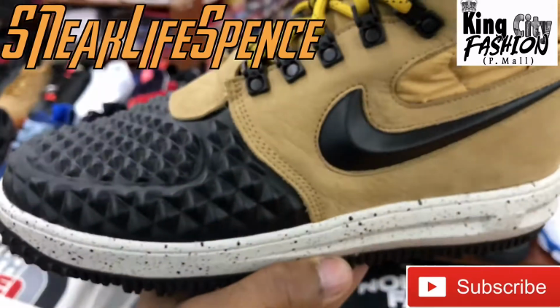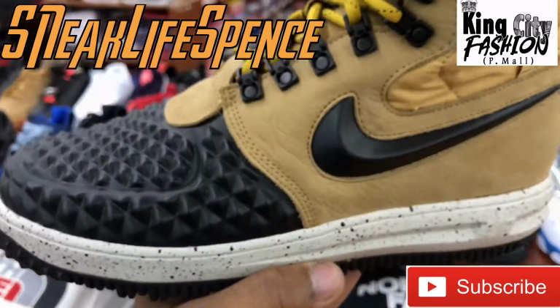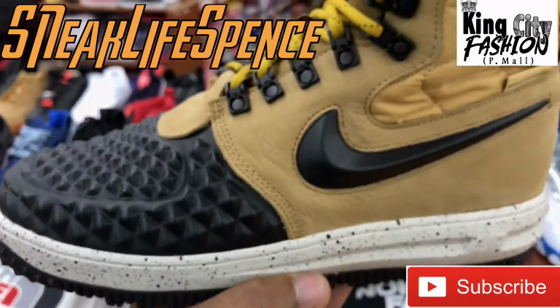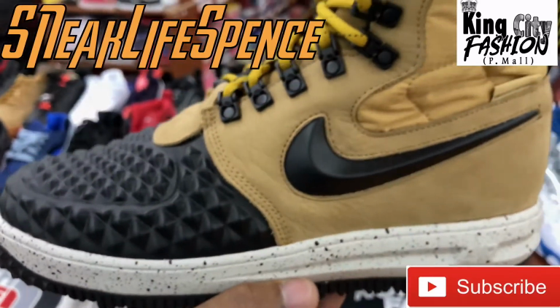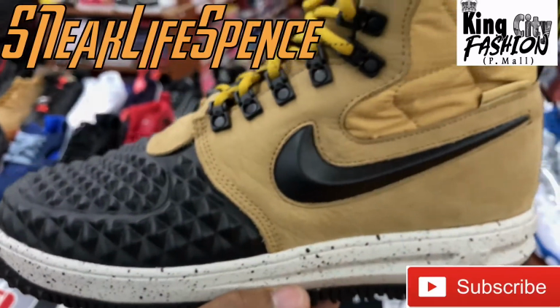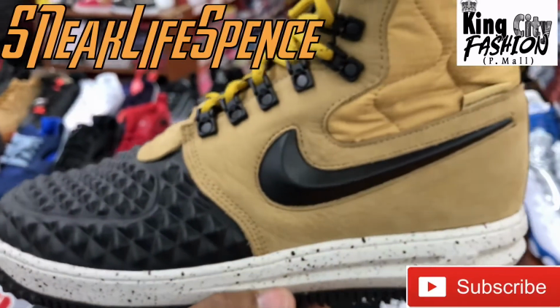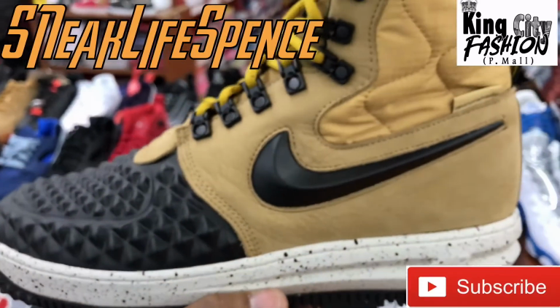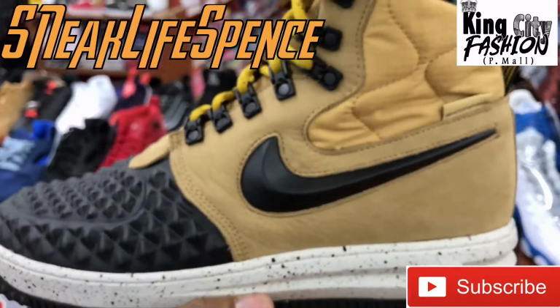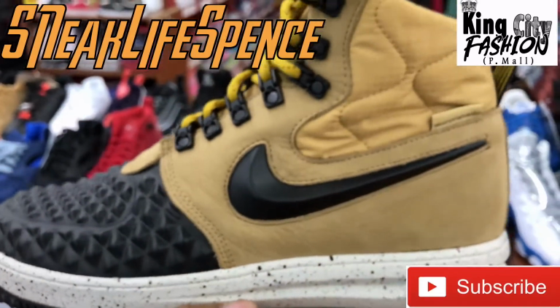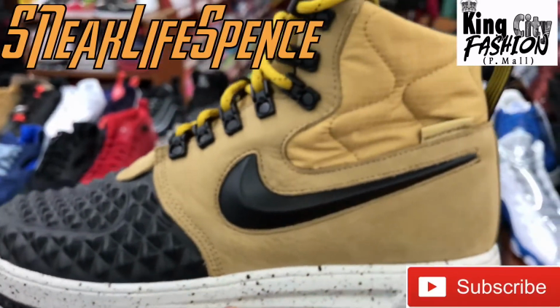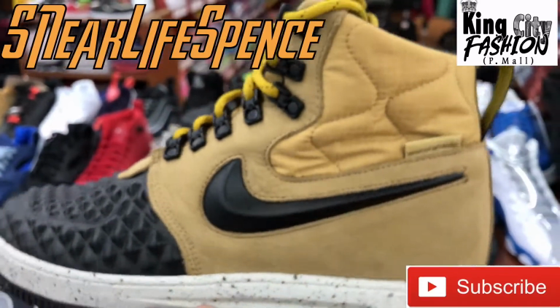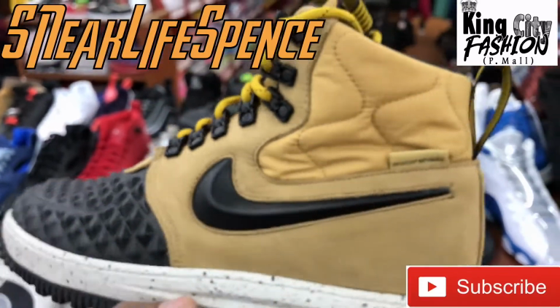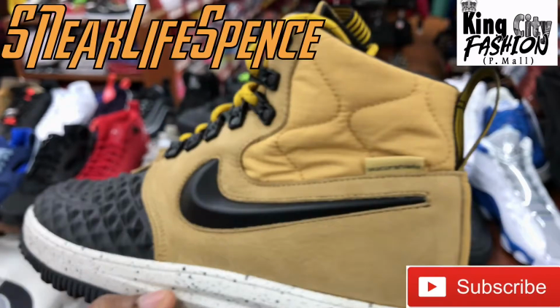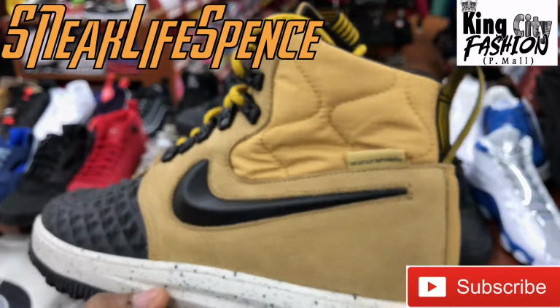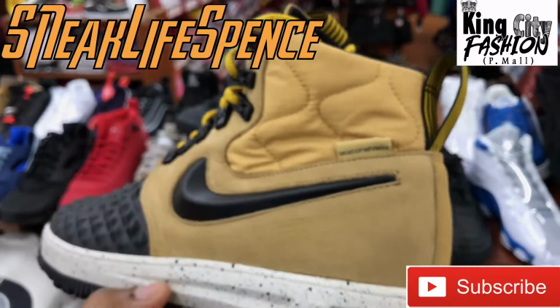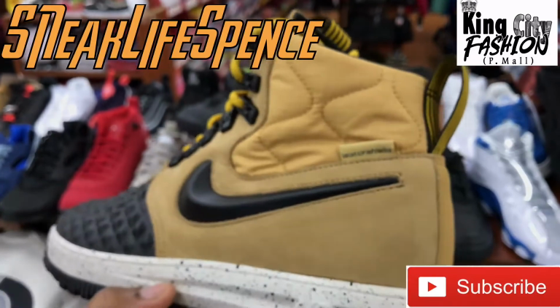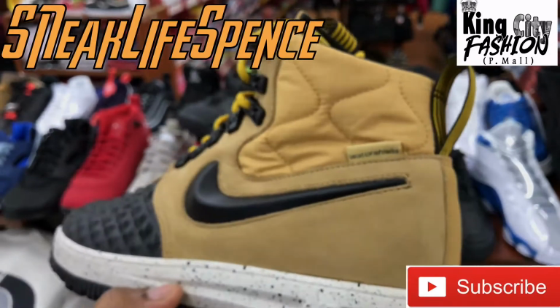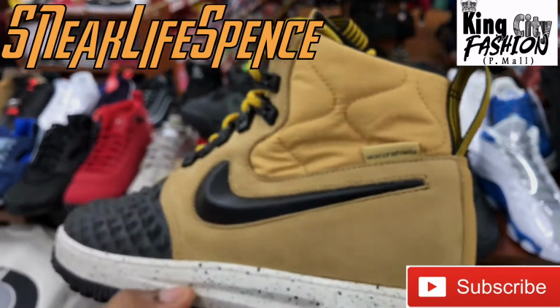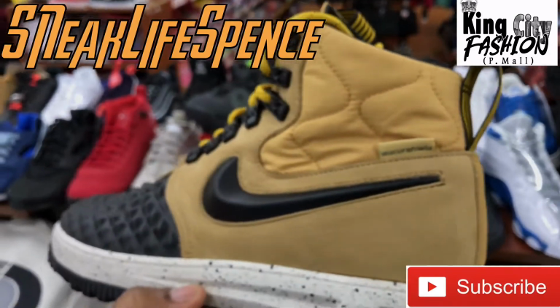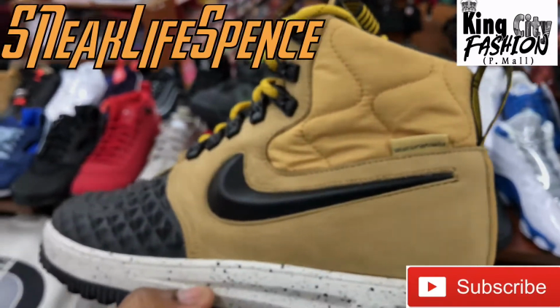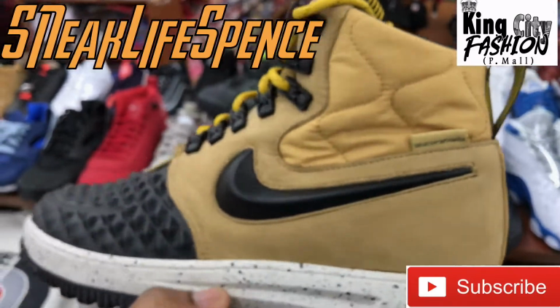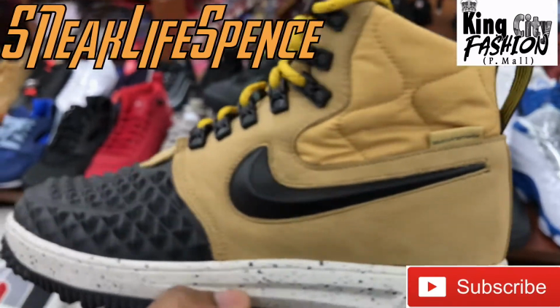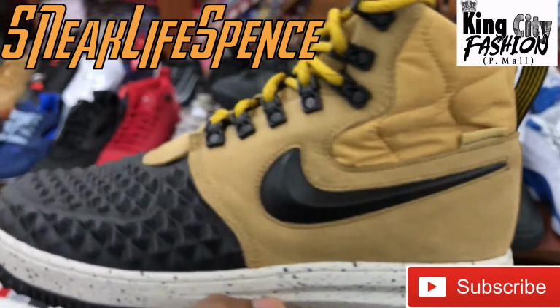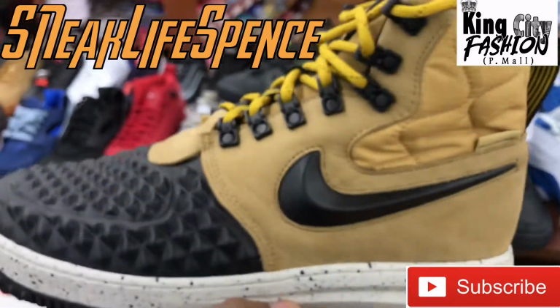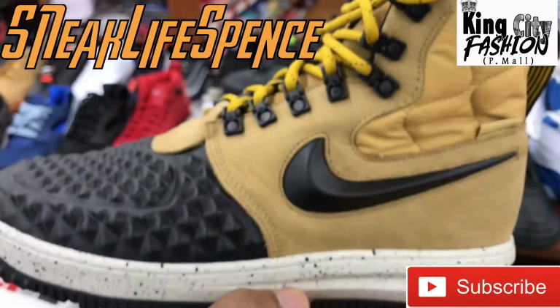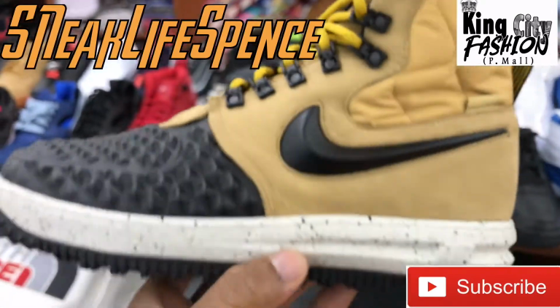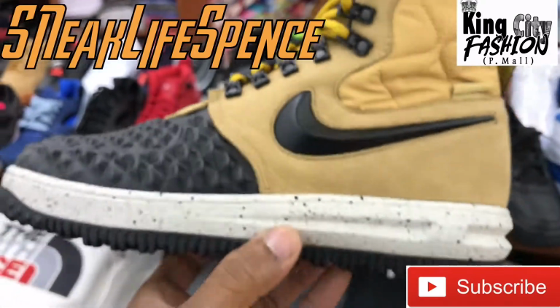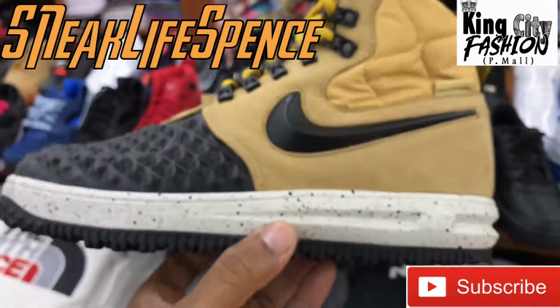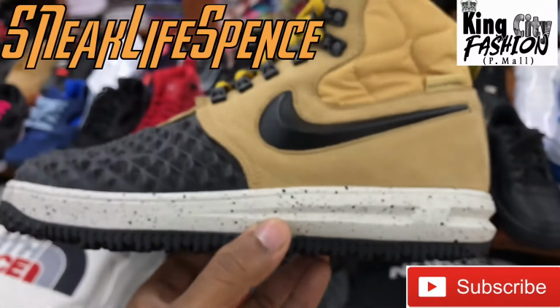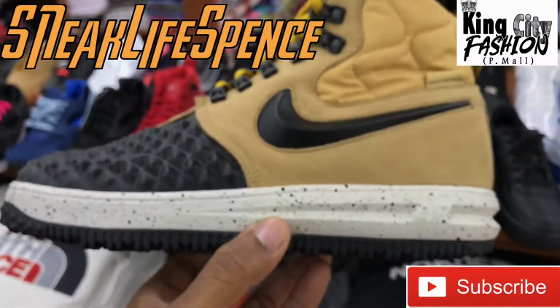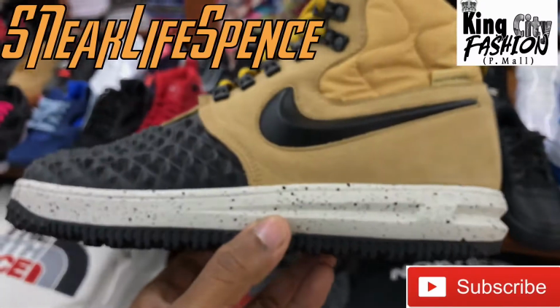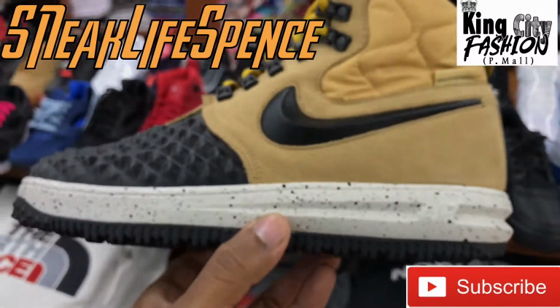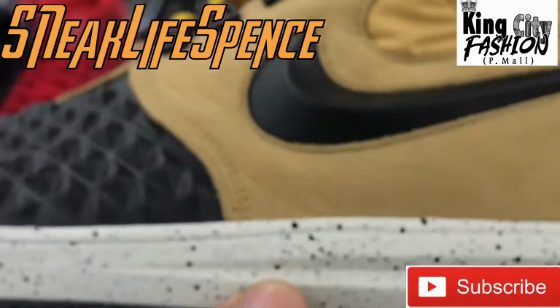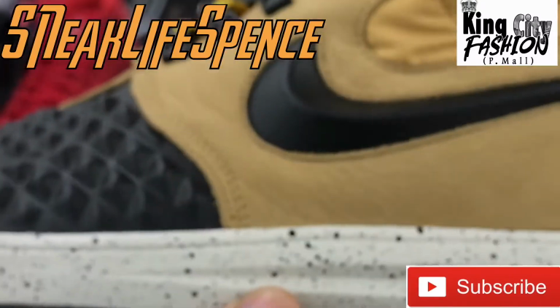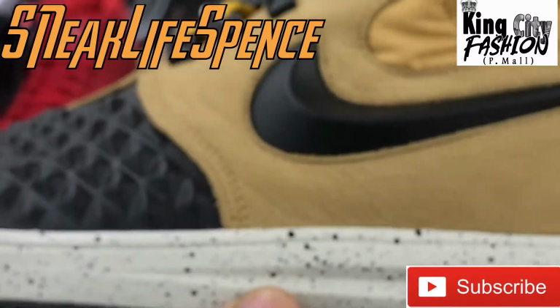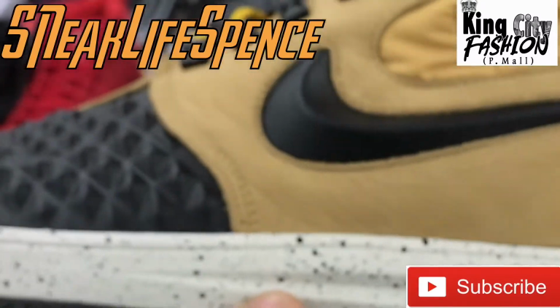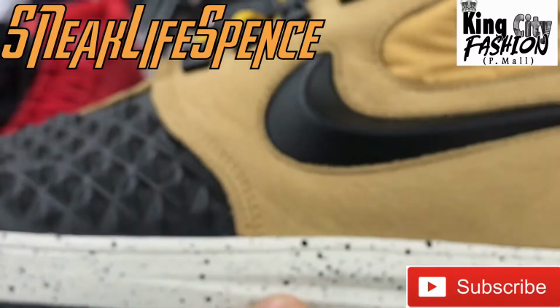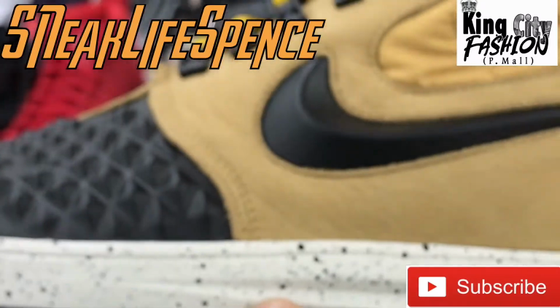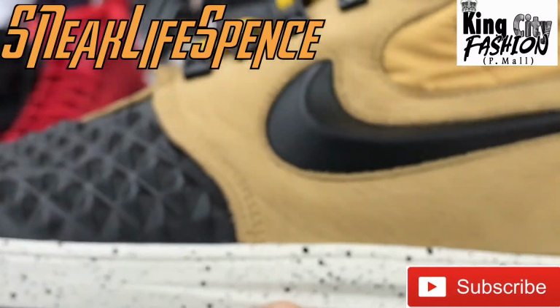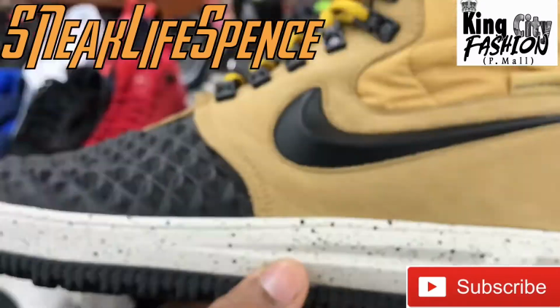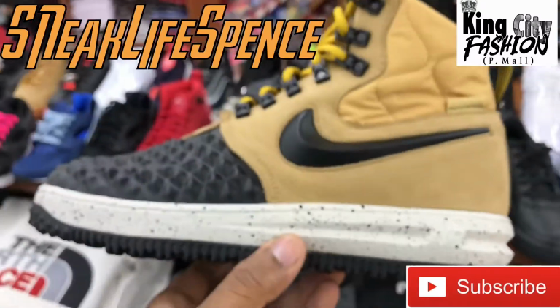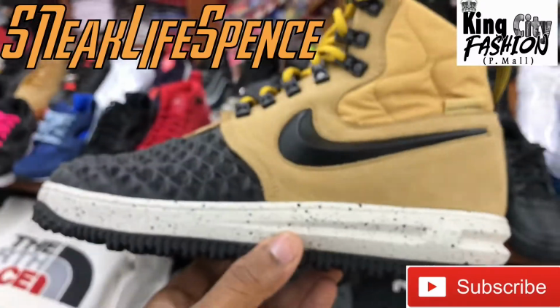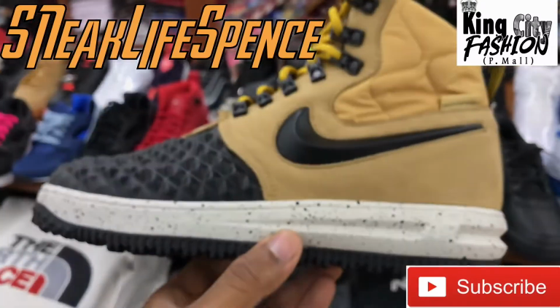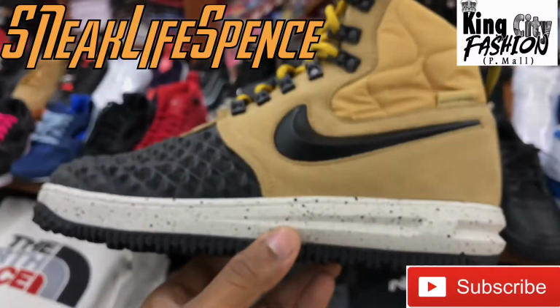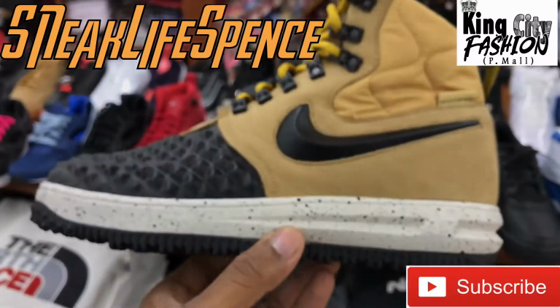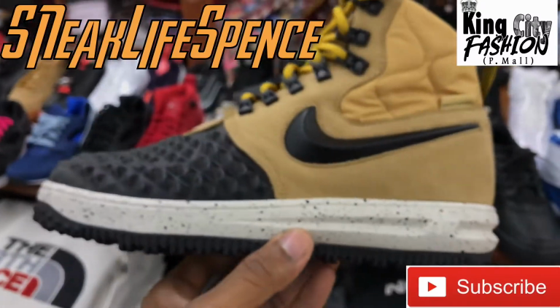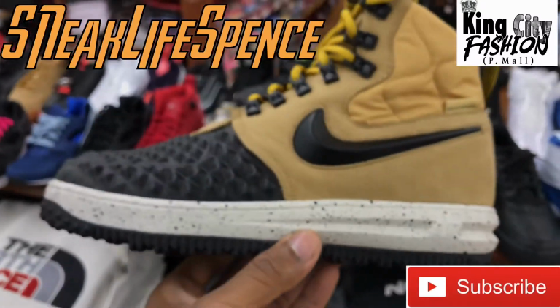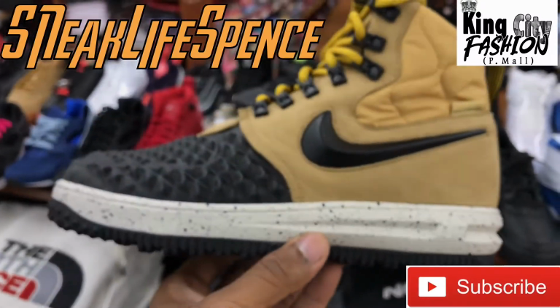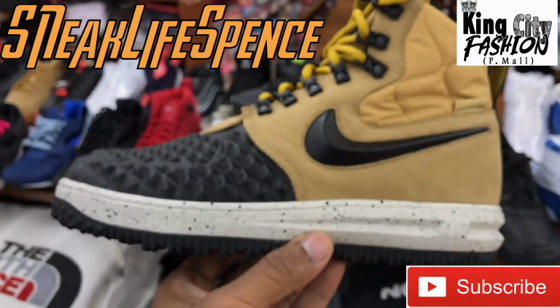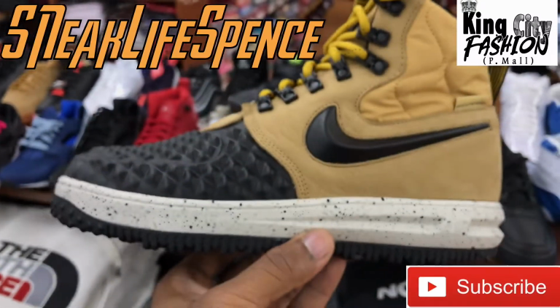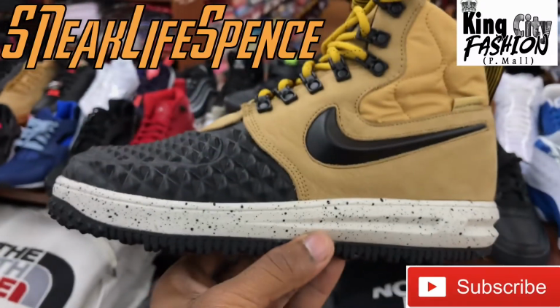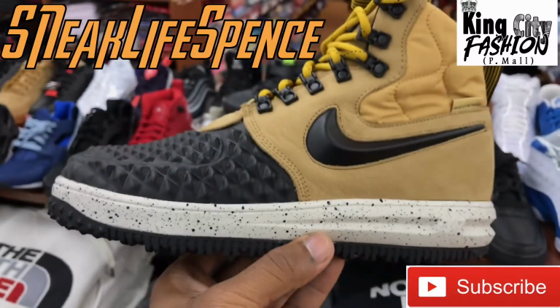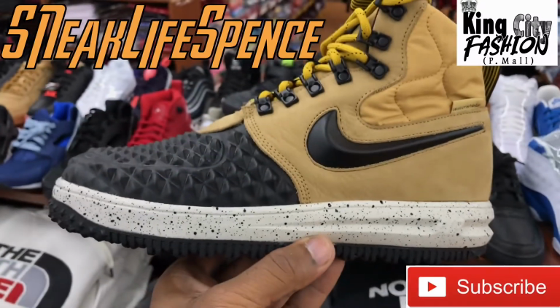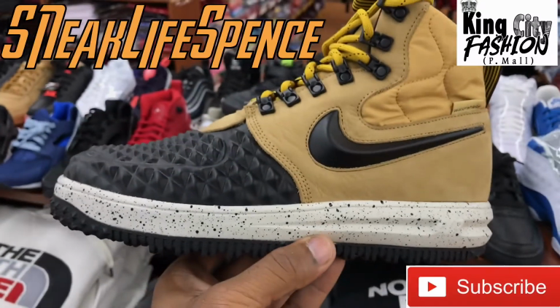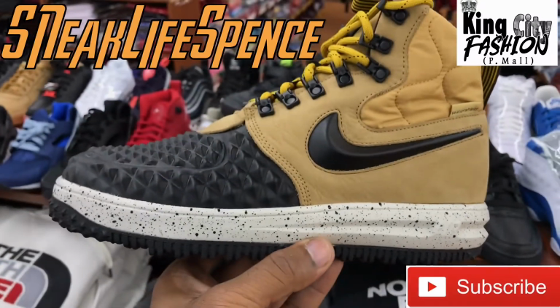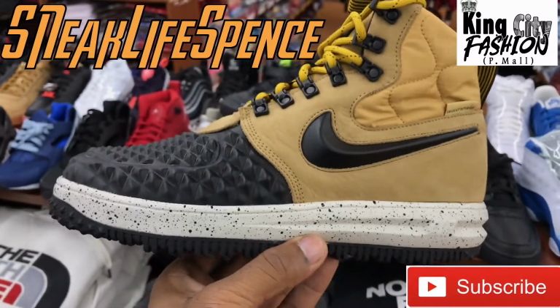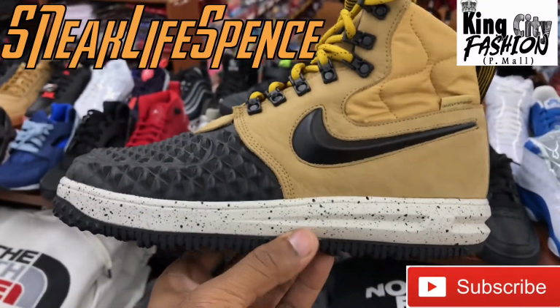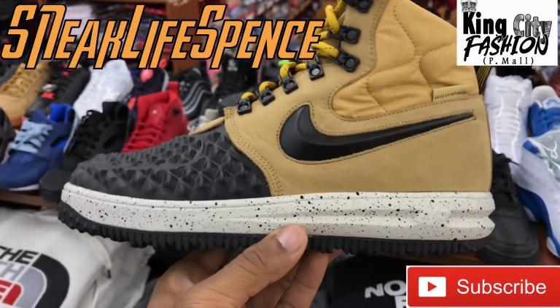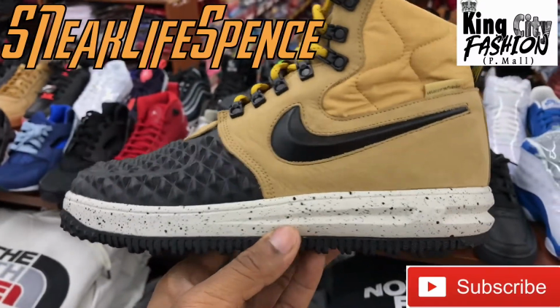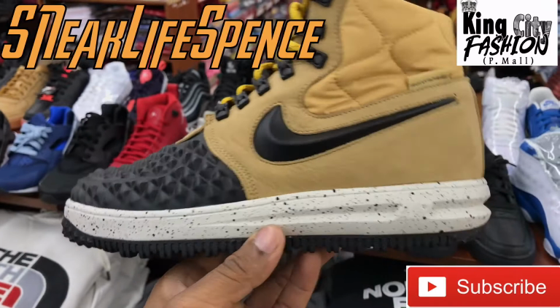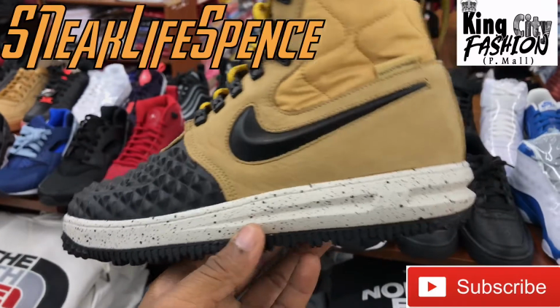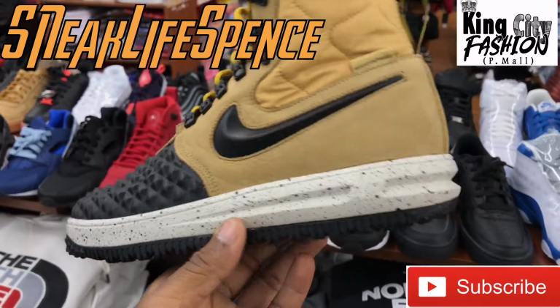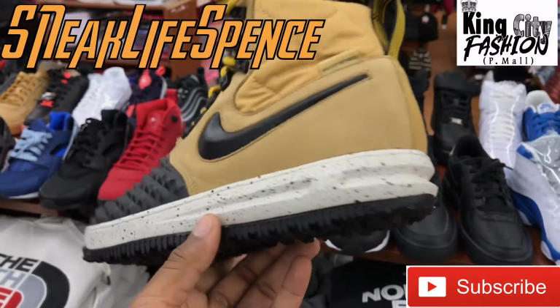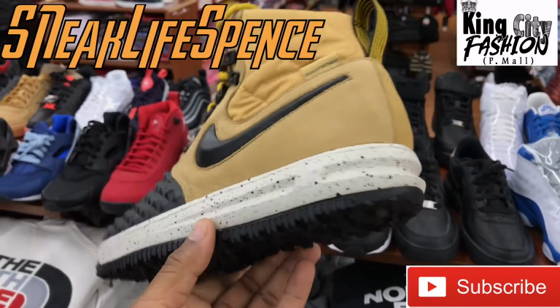They got a few colorways of these, too. What y'all think about these? Is this a cop, is this a nah? You tell me.